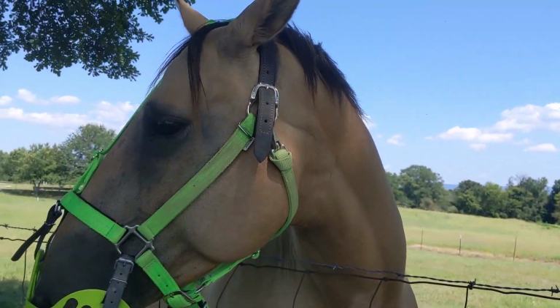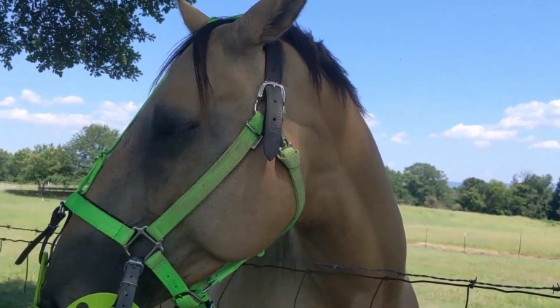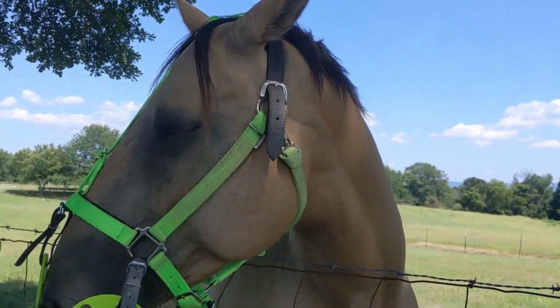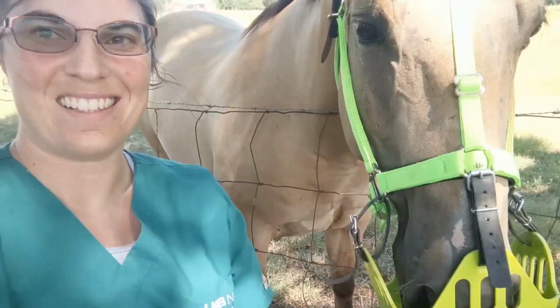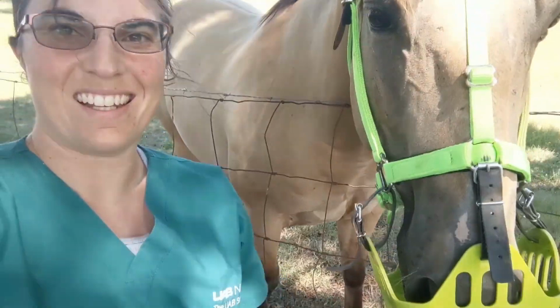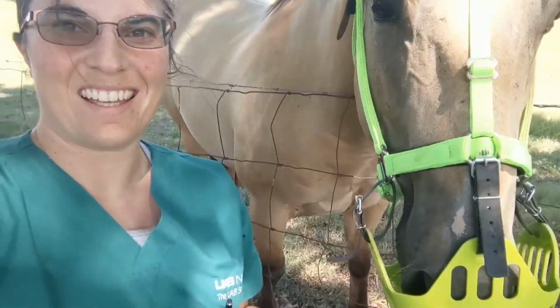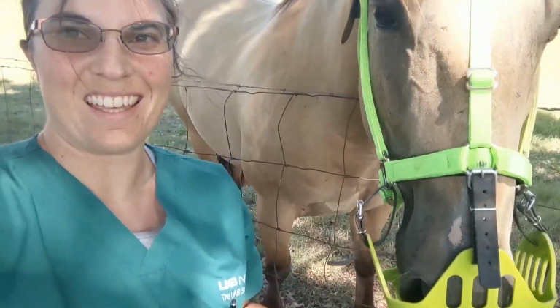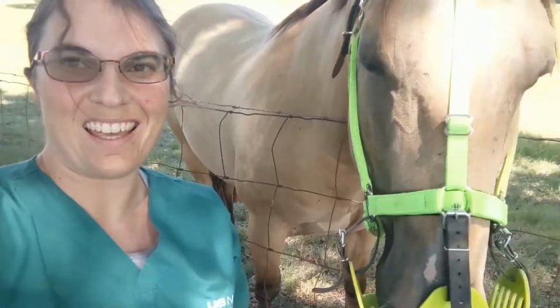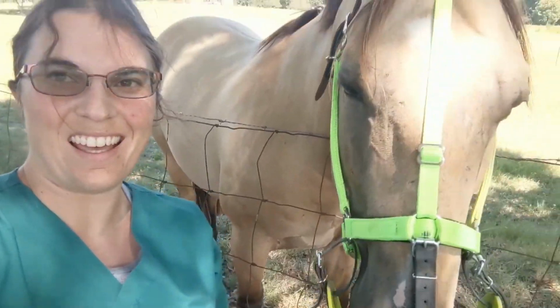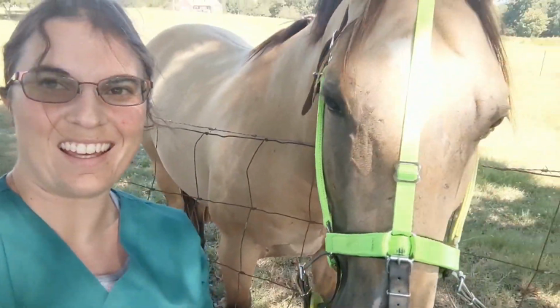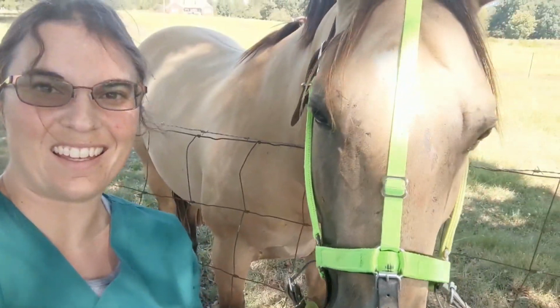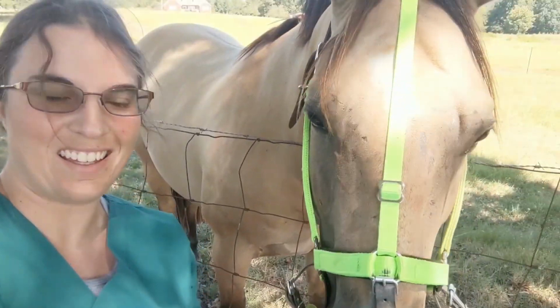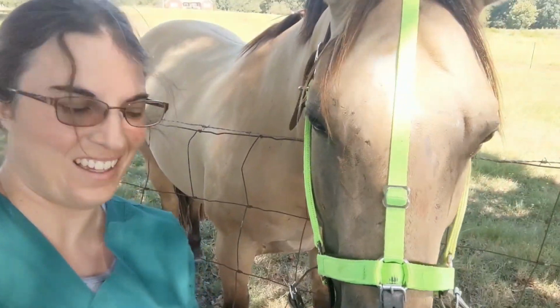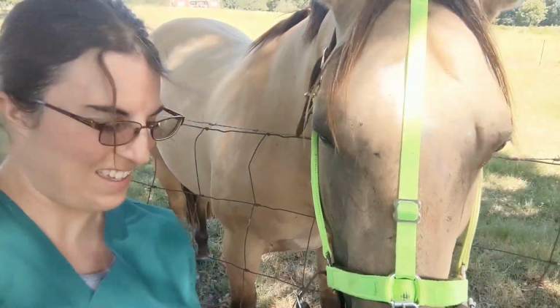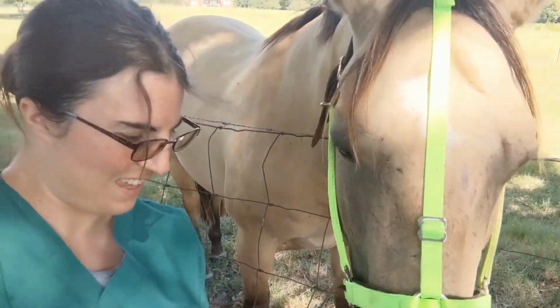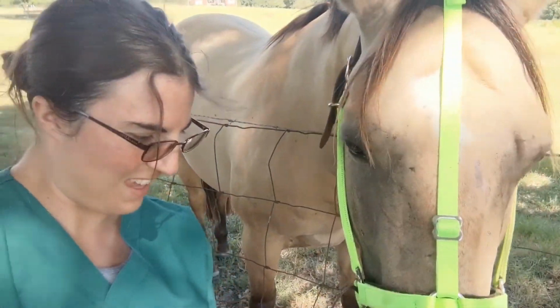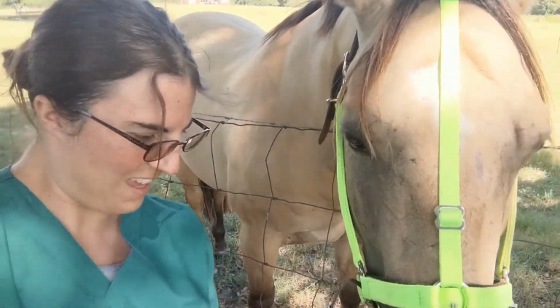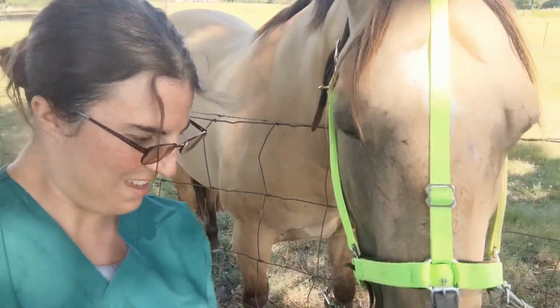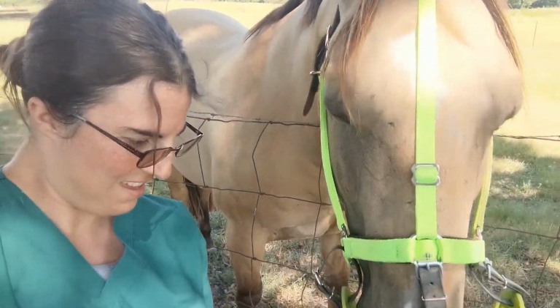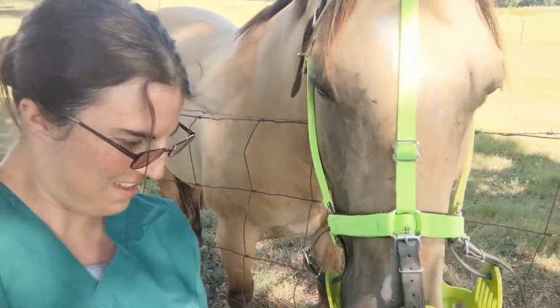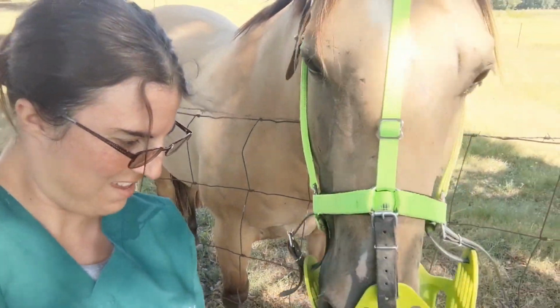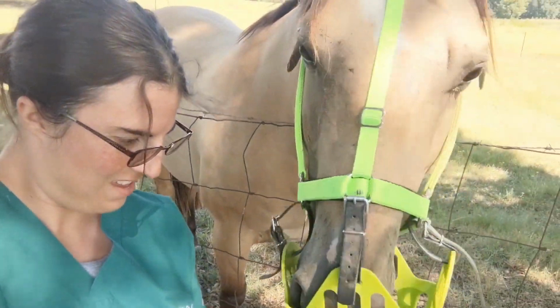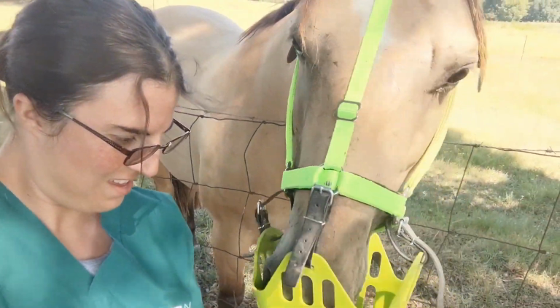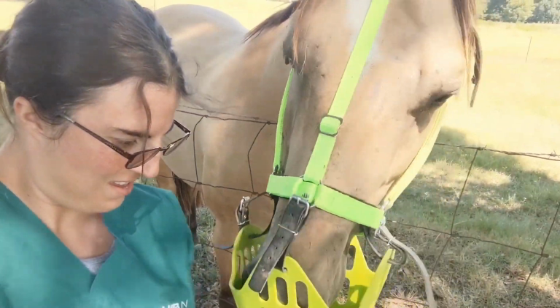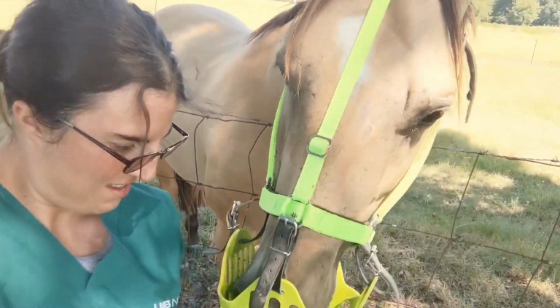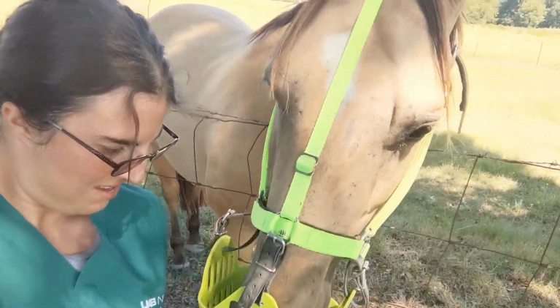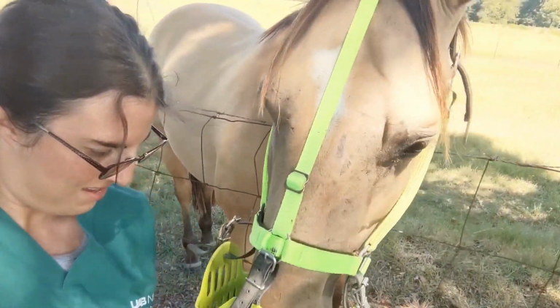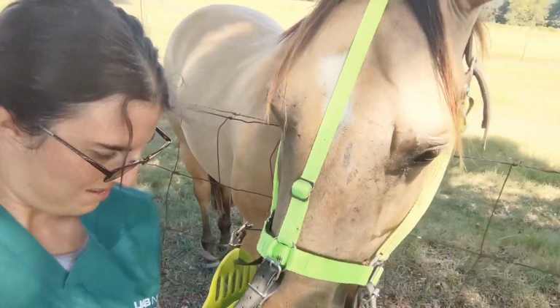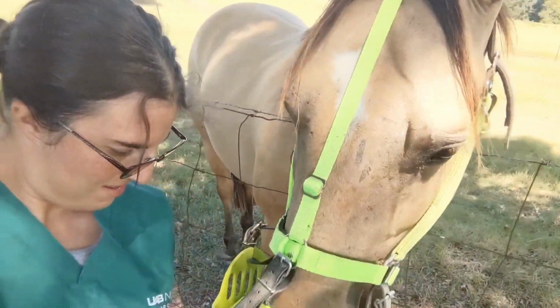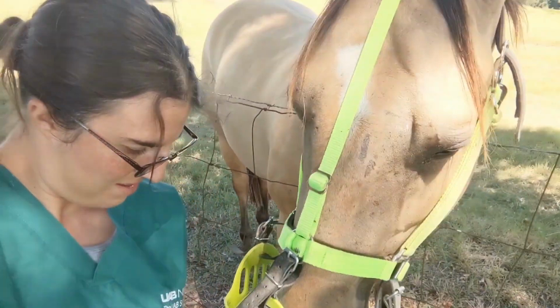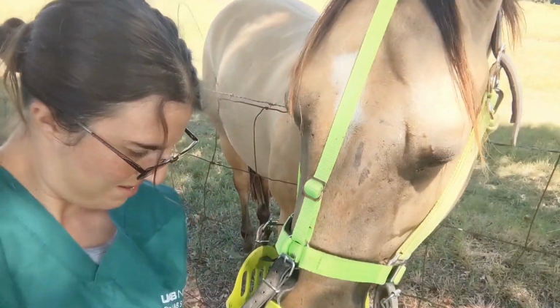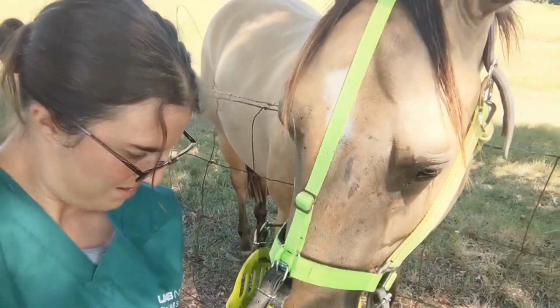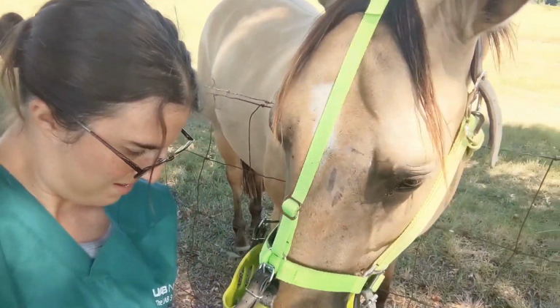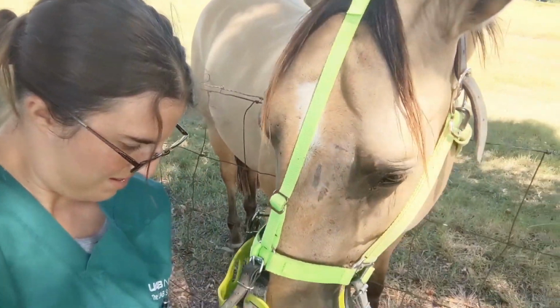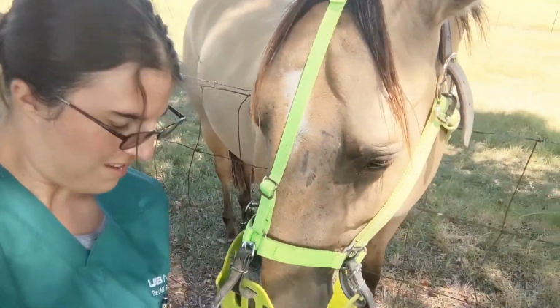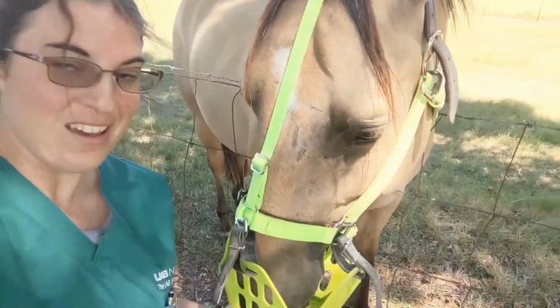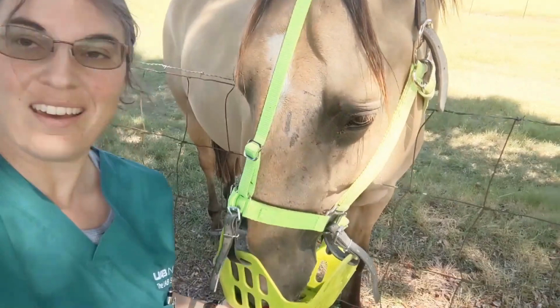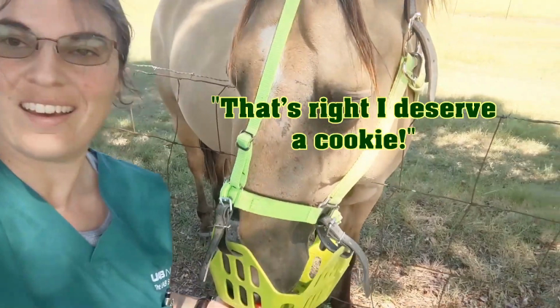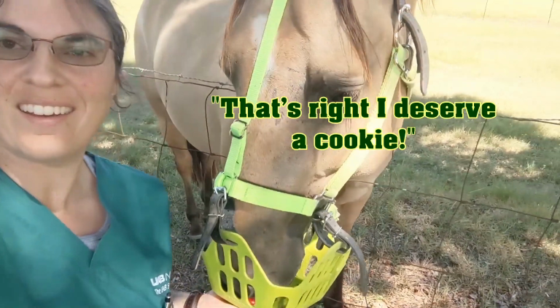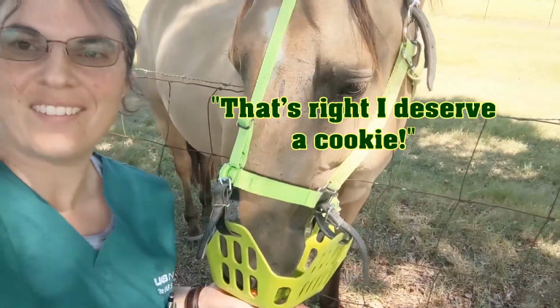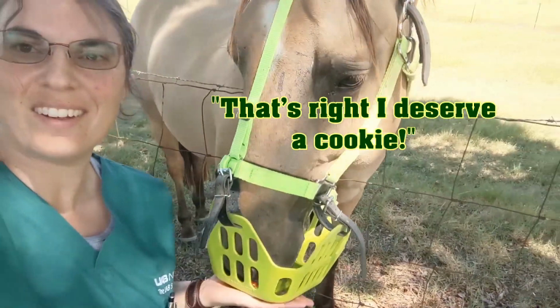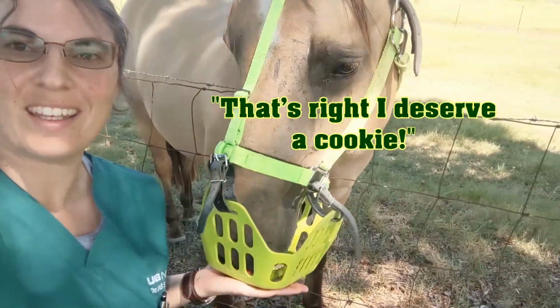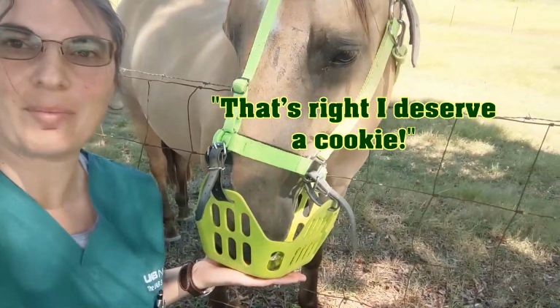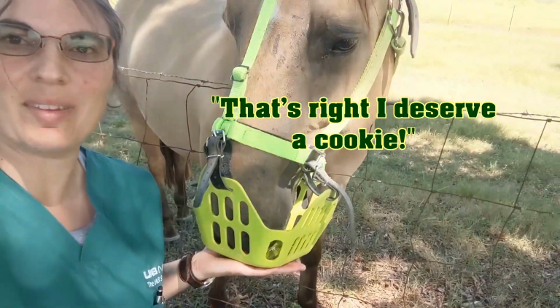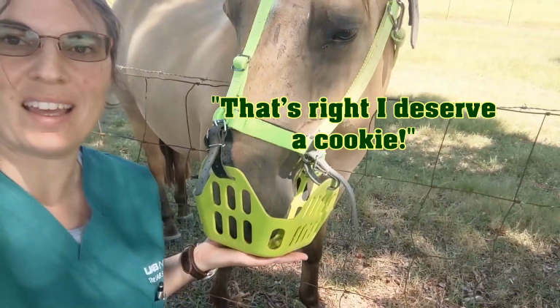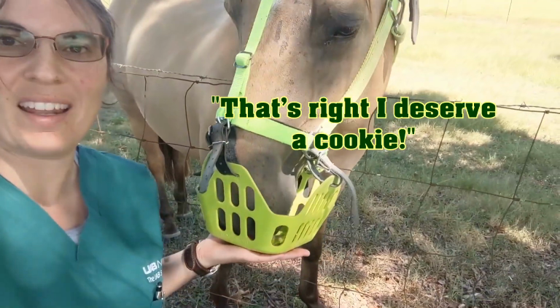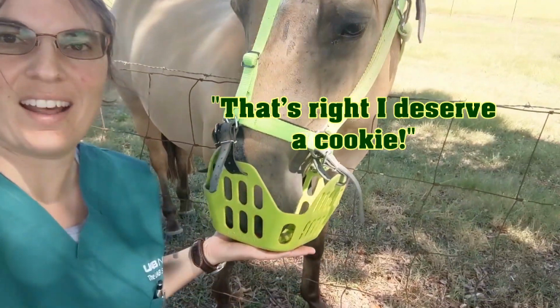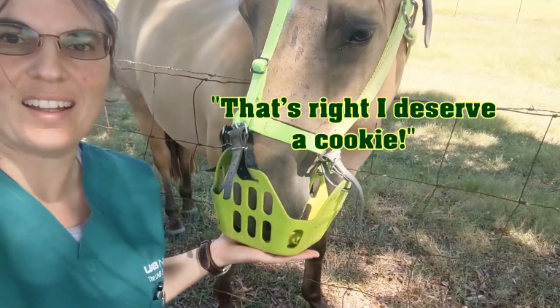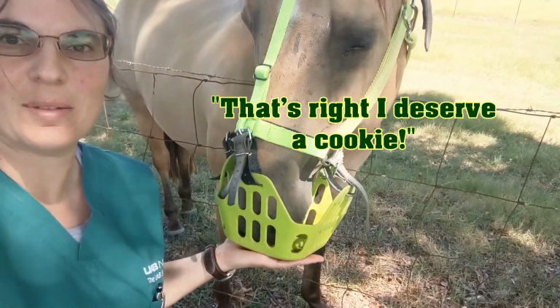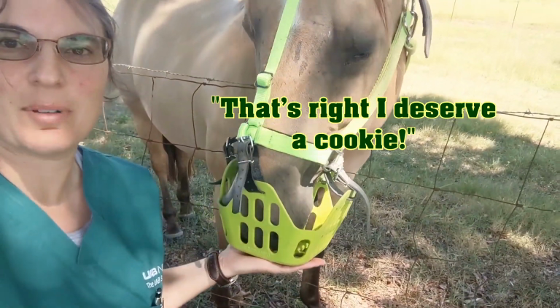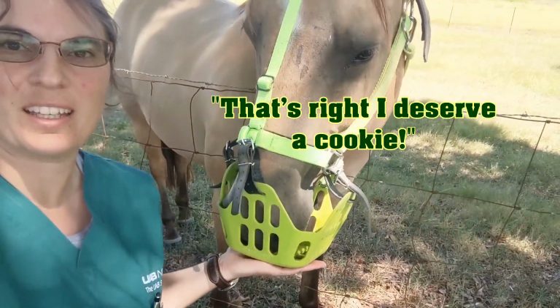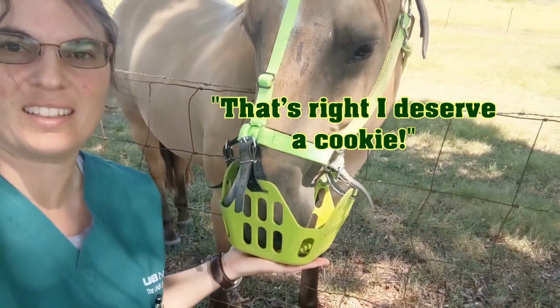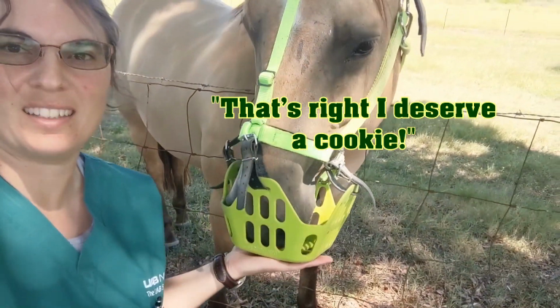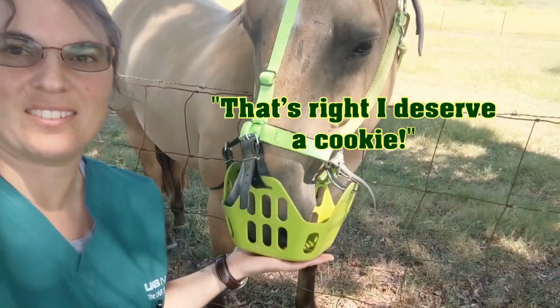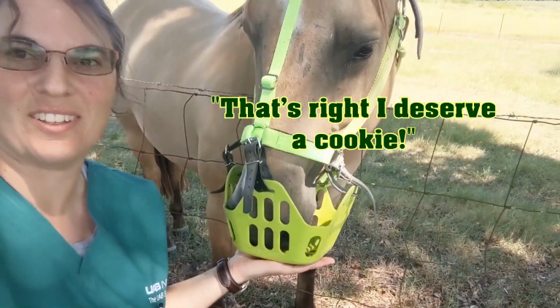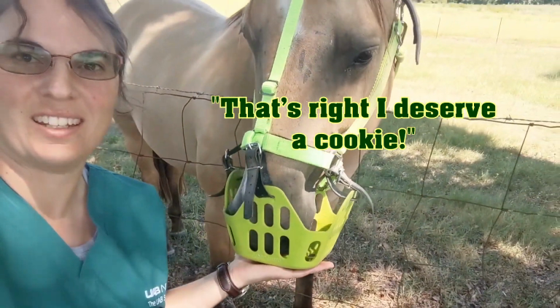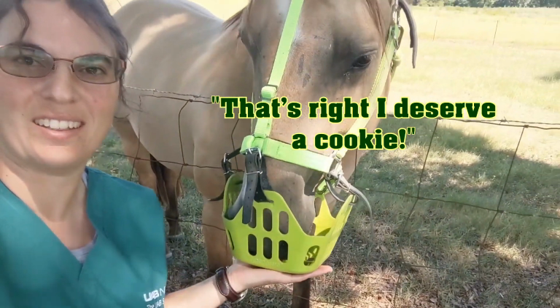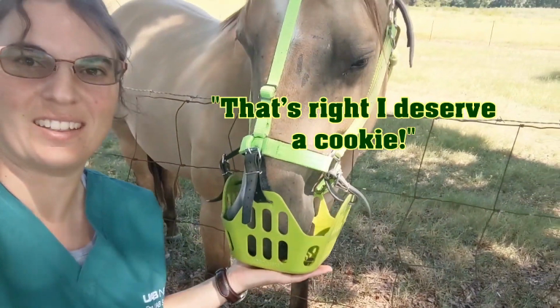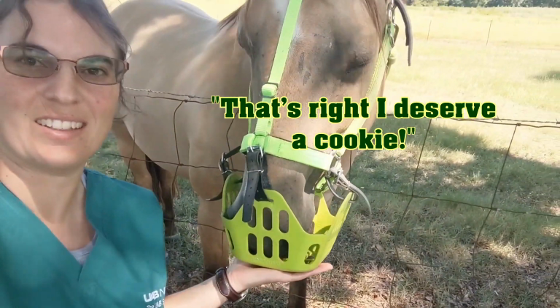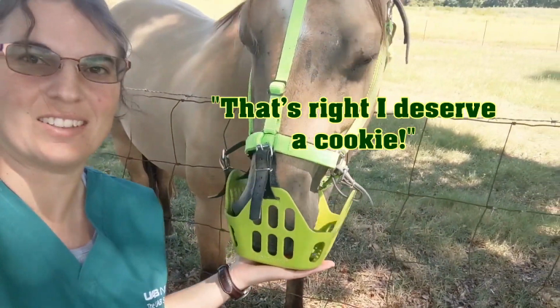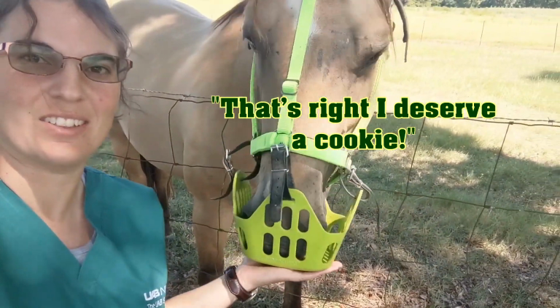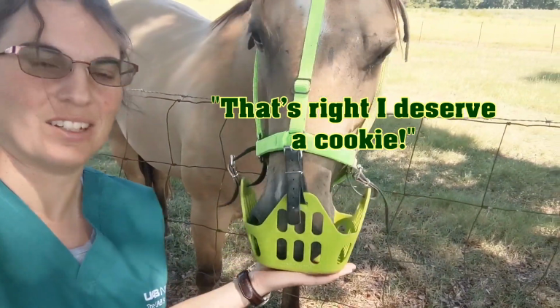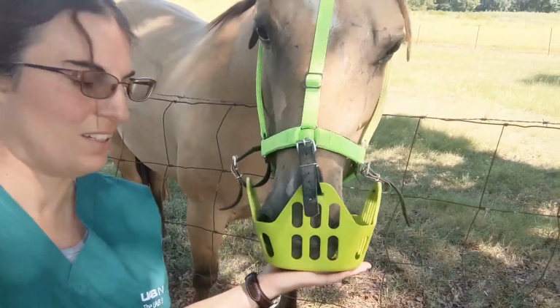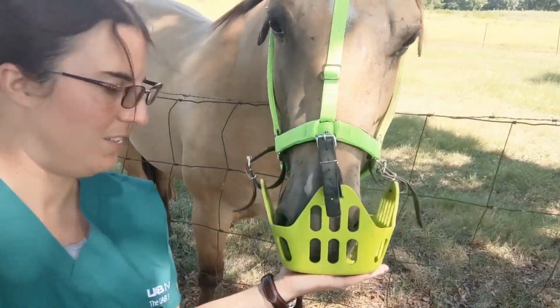He's gonna get a cookie. We're keeping that on — it's pretty easy to feed cookies through it.